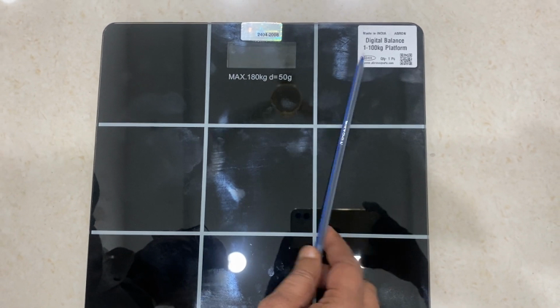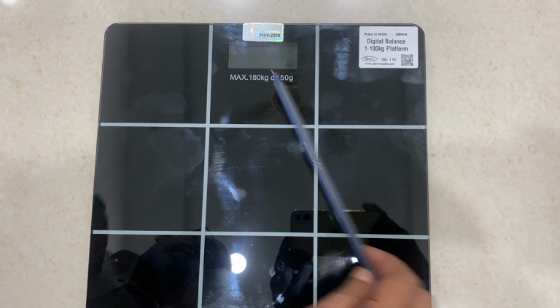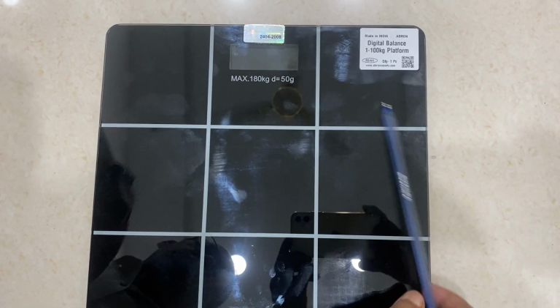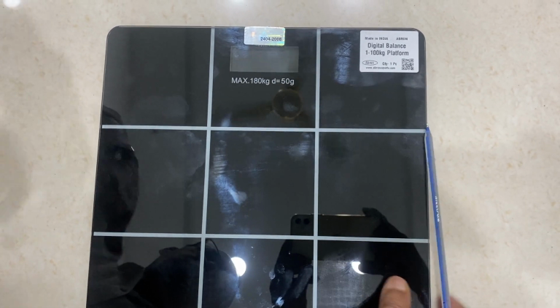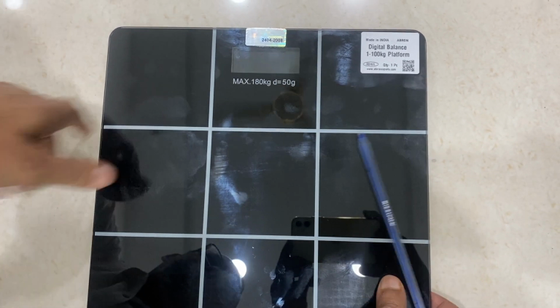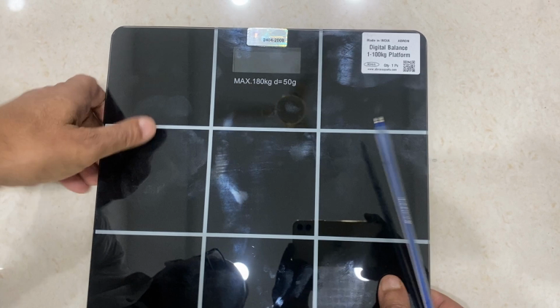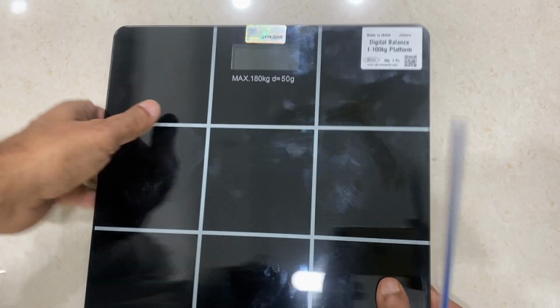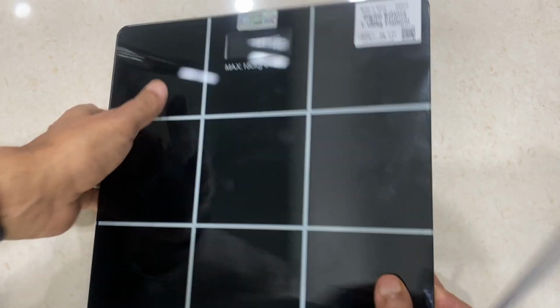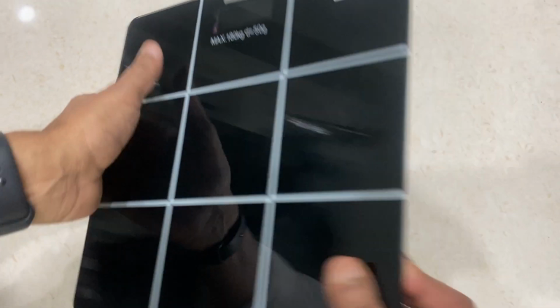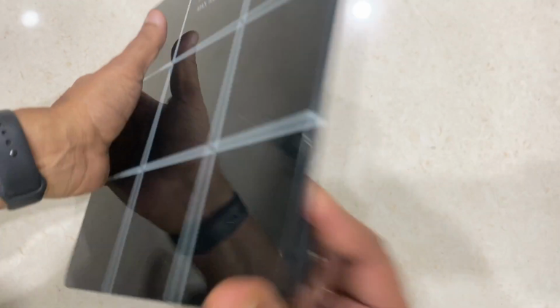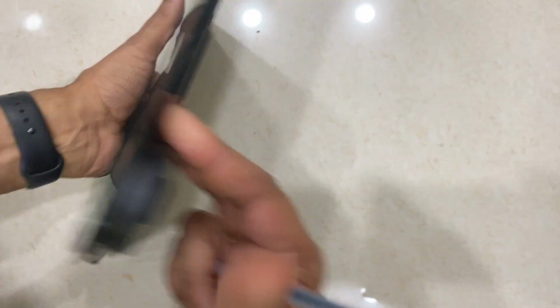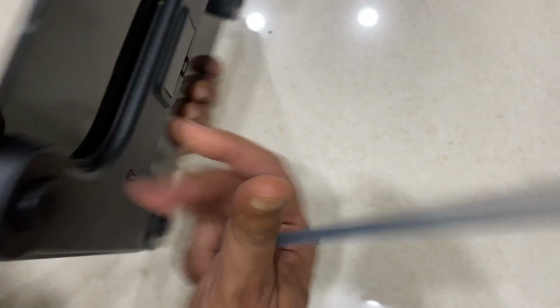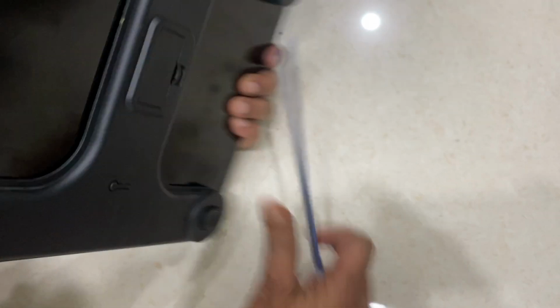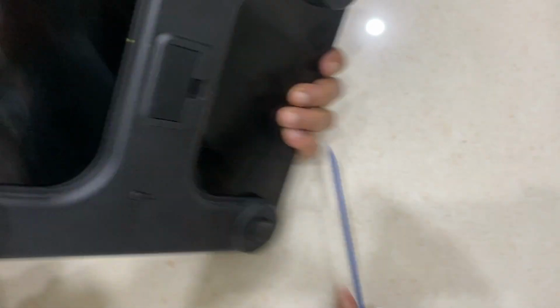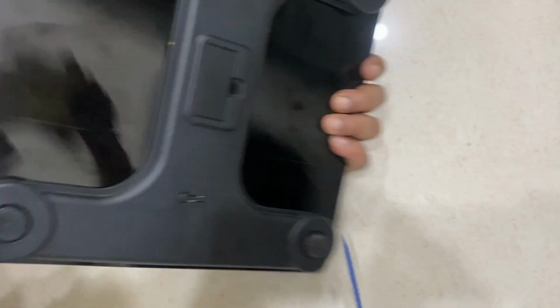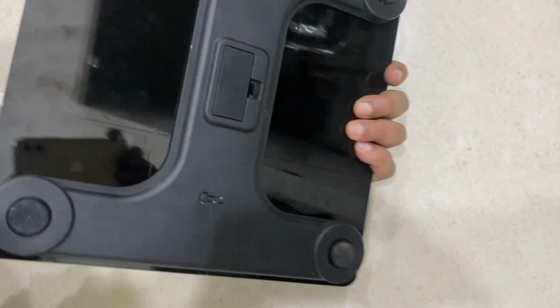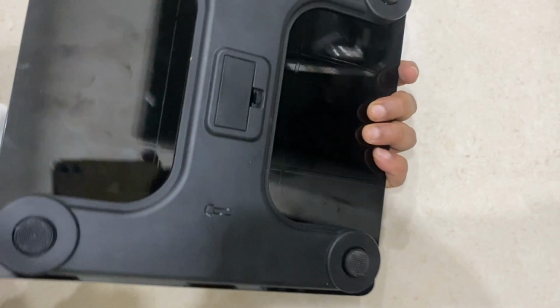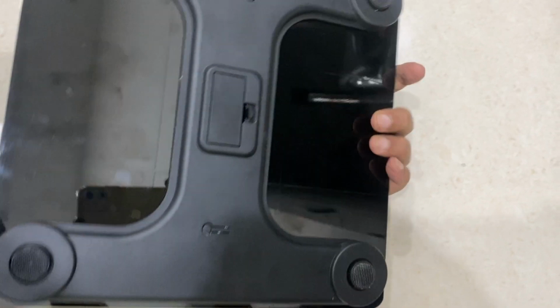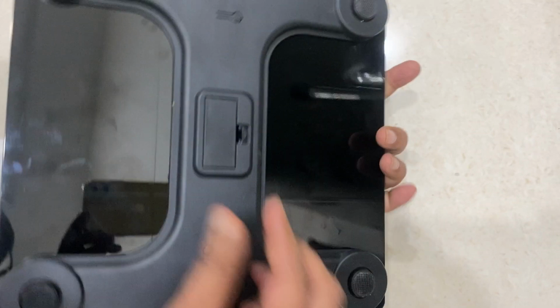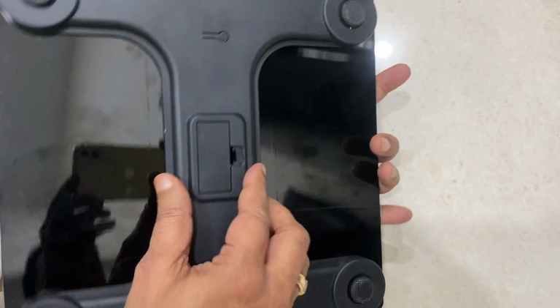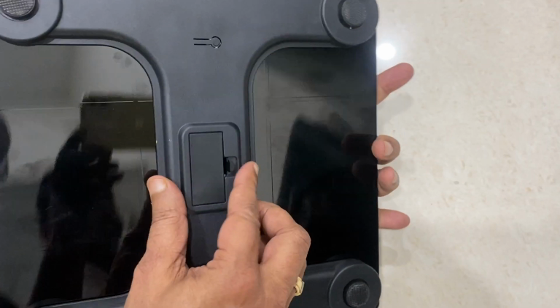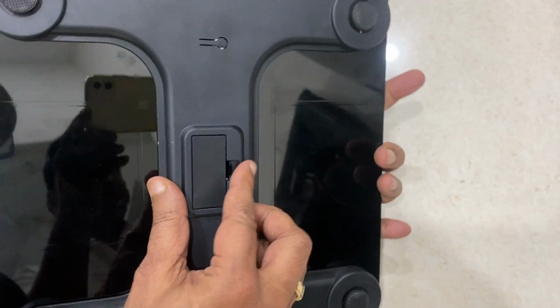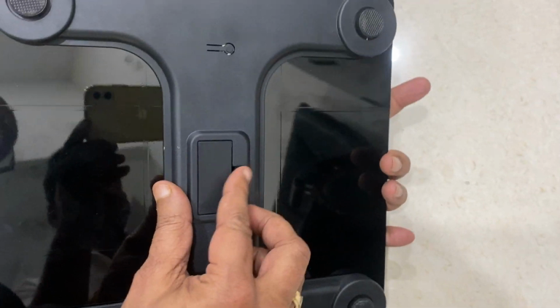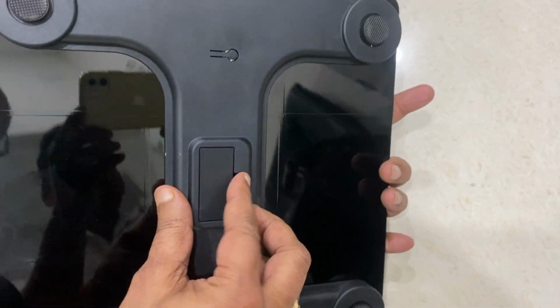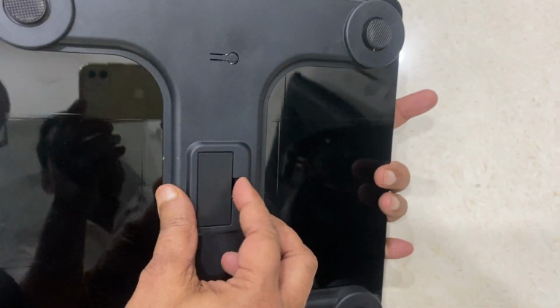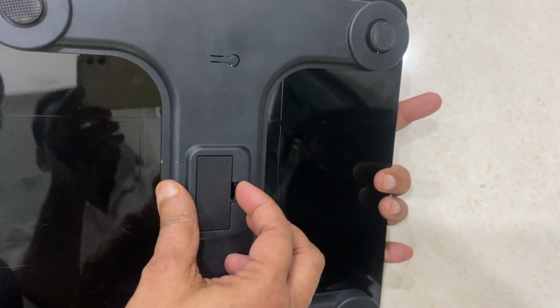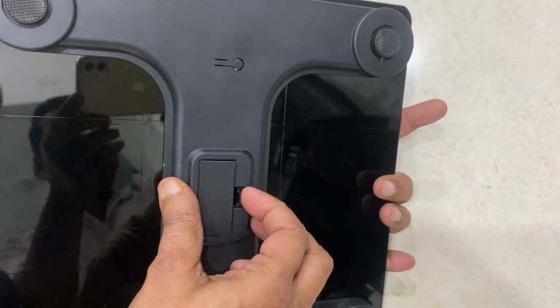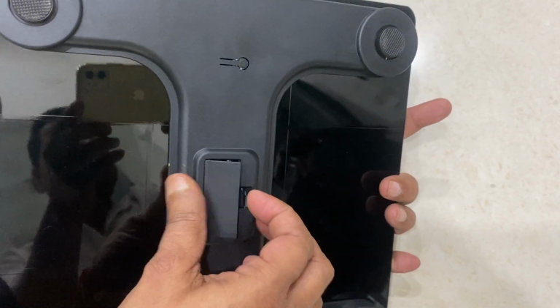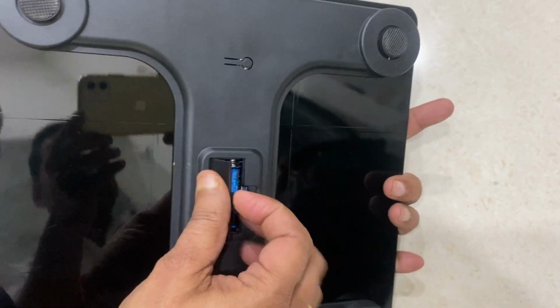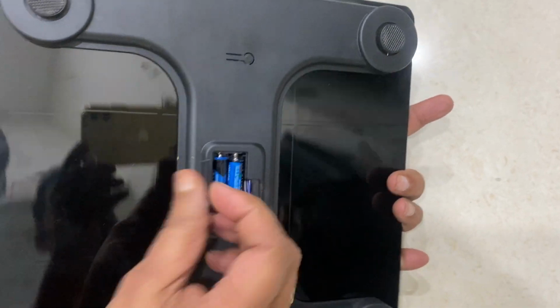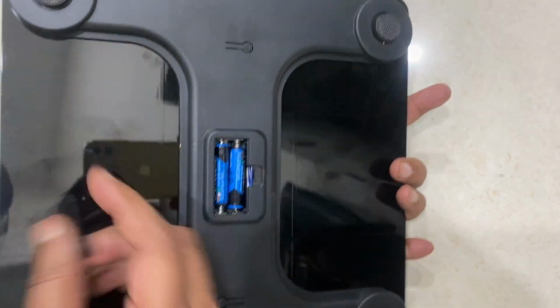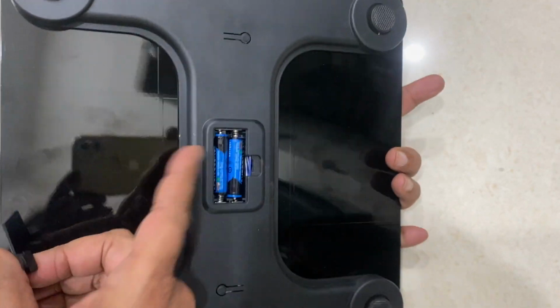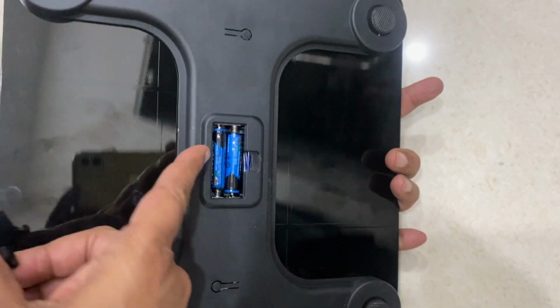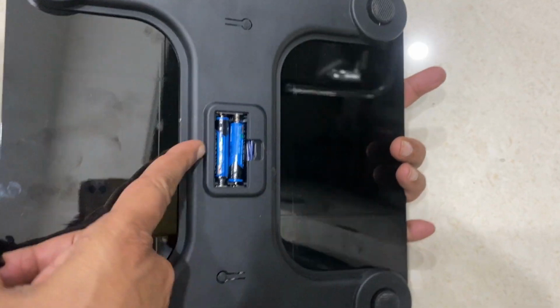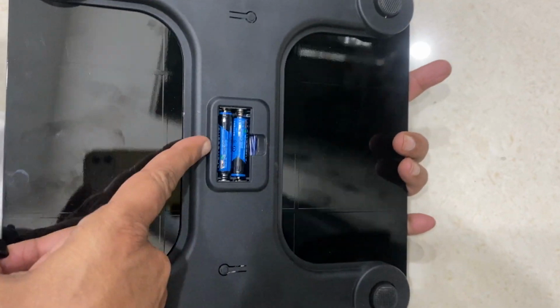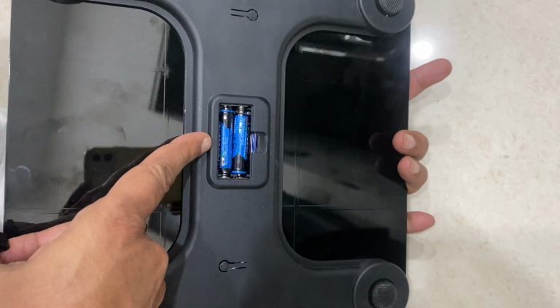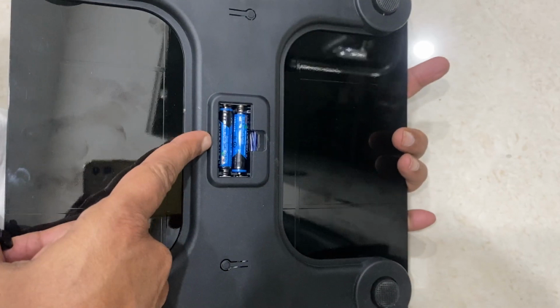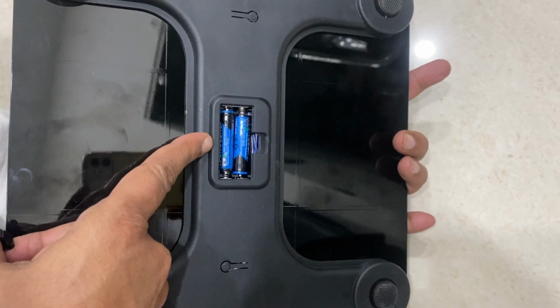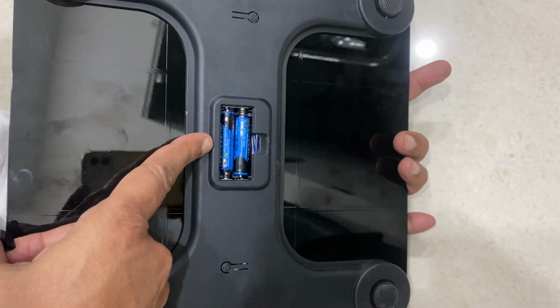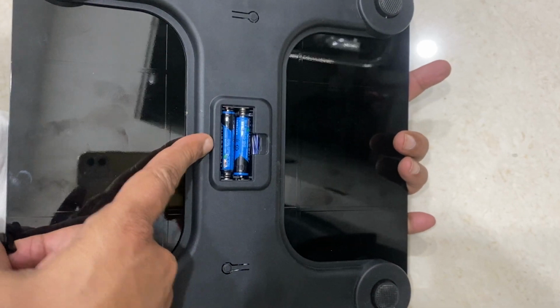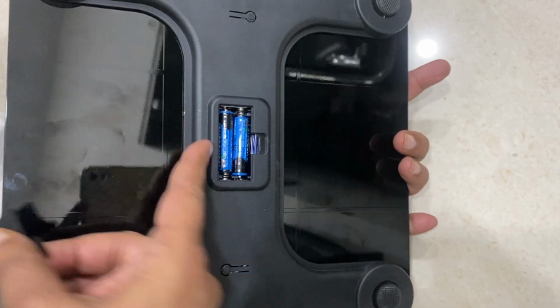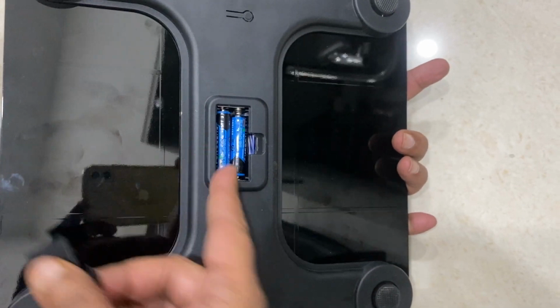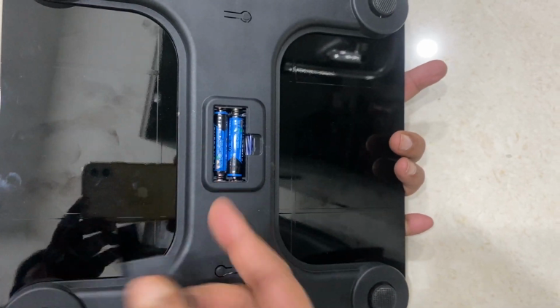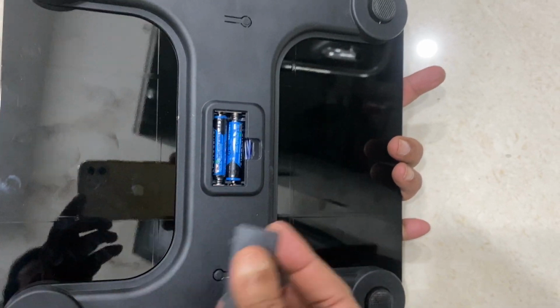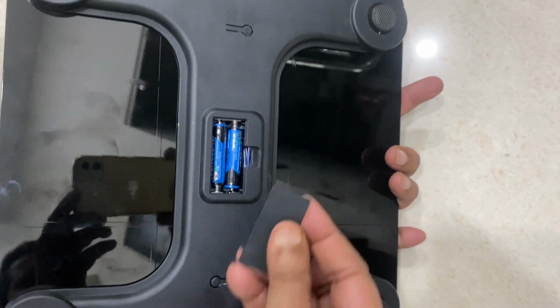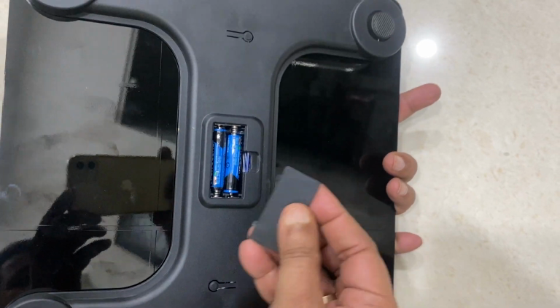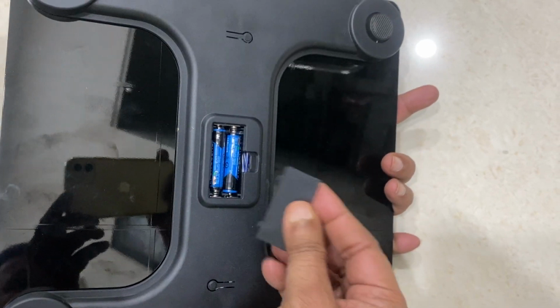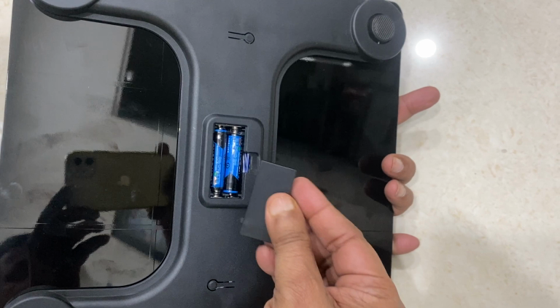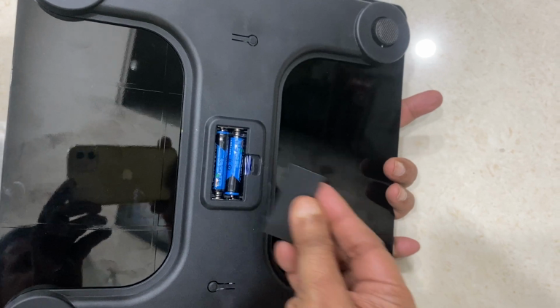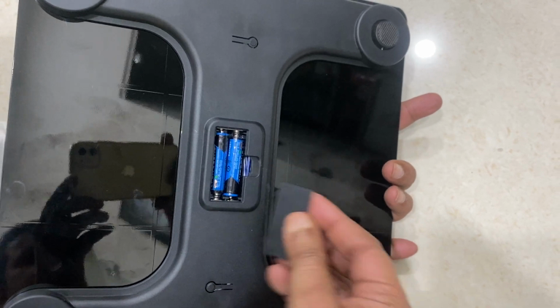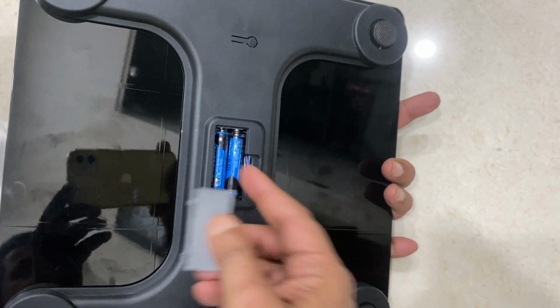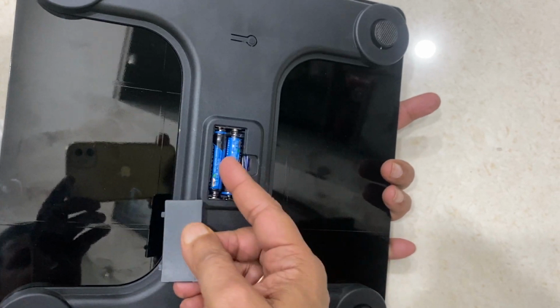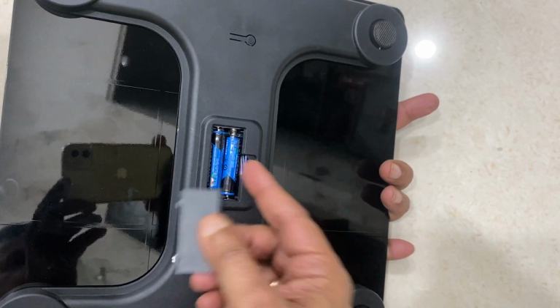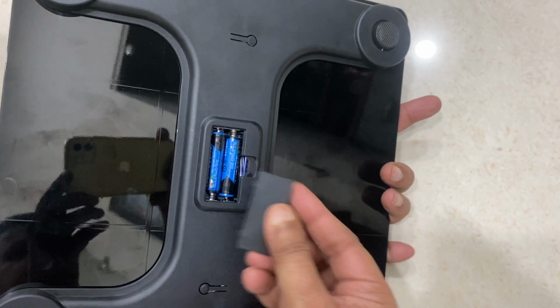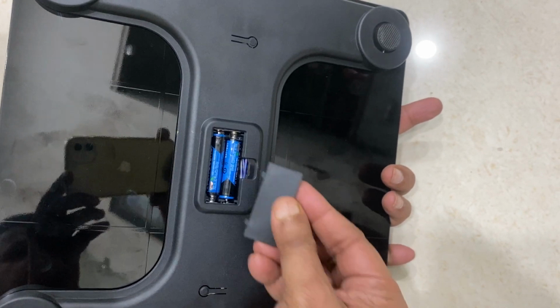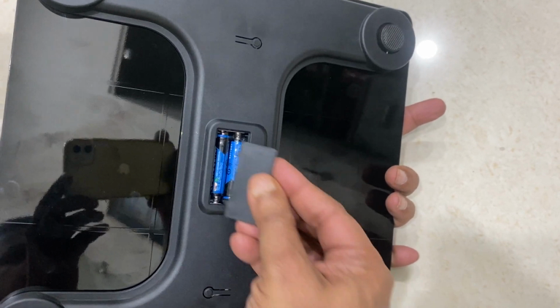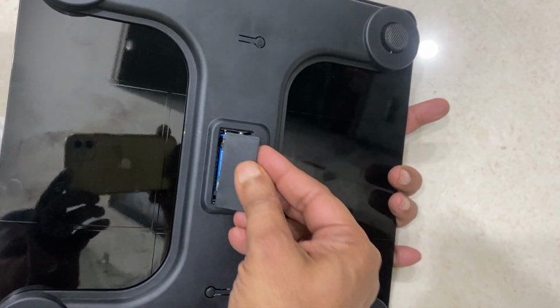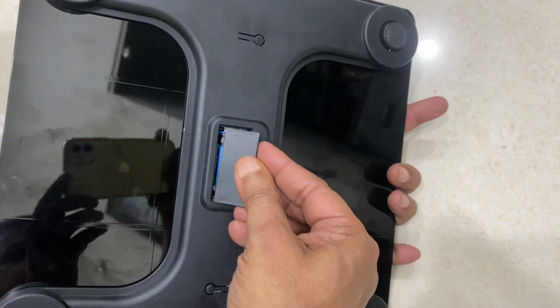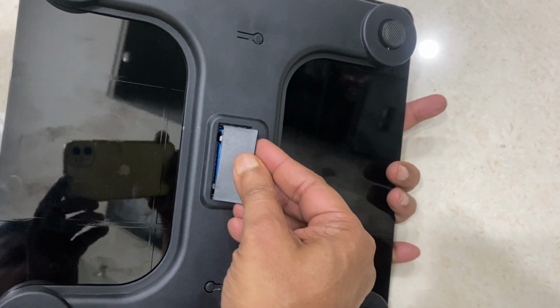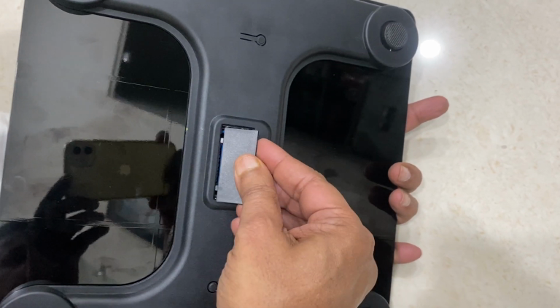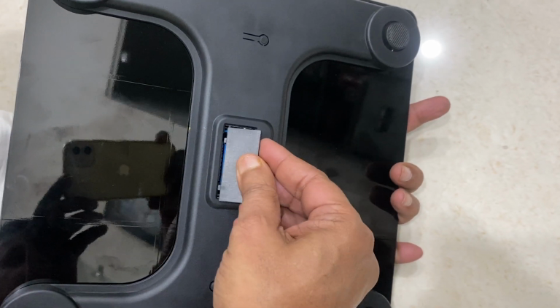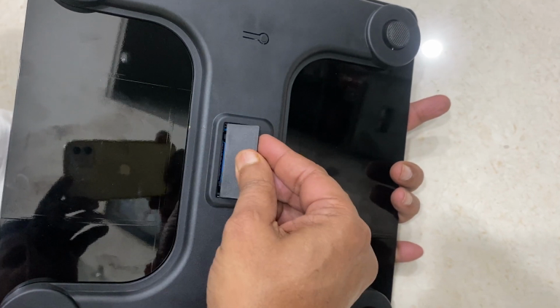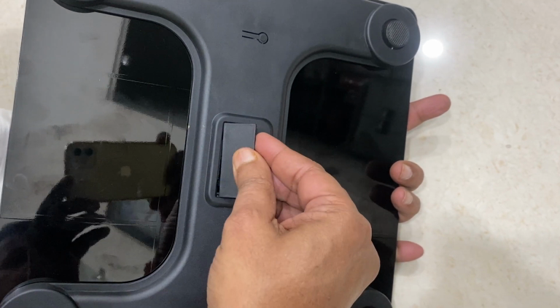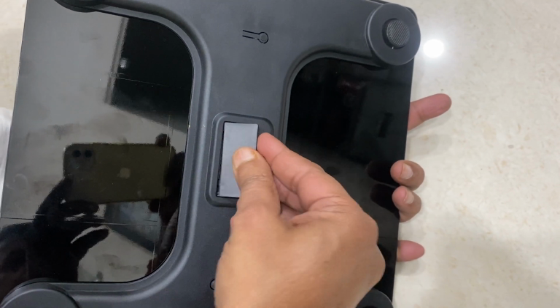On the back side there are cells. You put two cells — double A or triple A cells — two numbers are put.